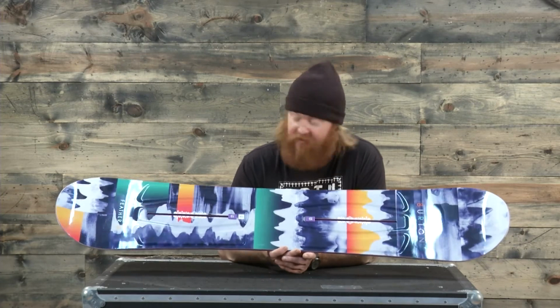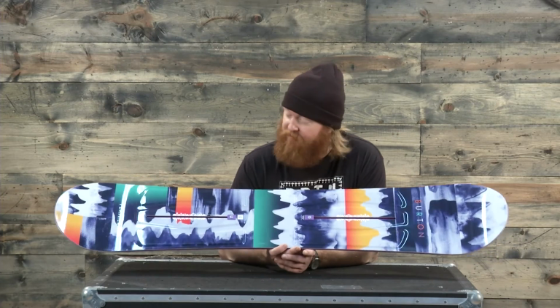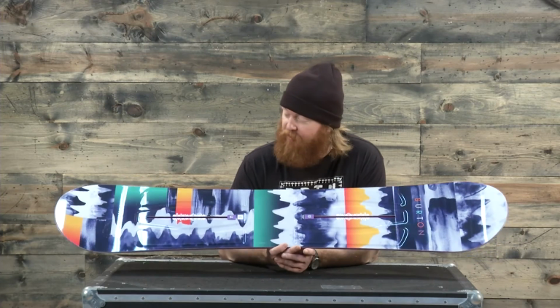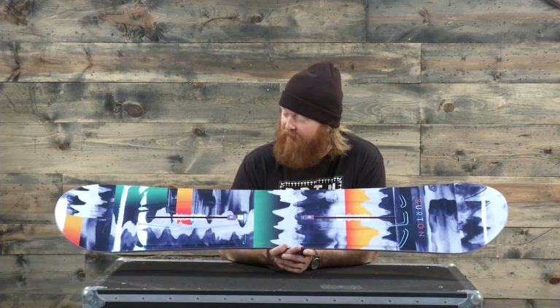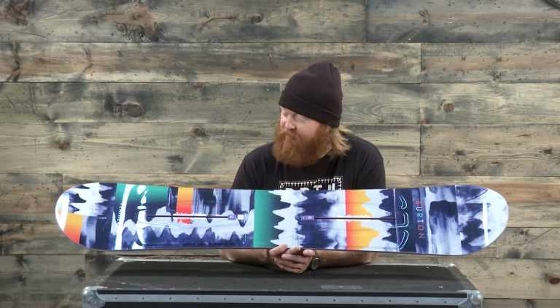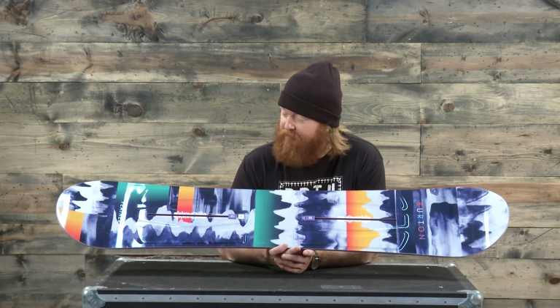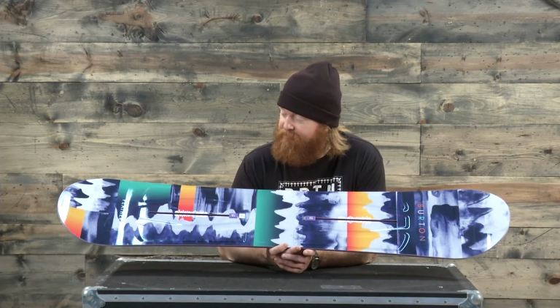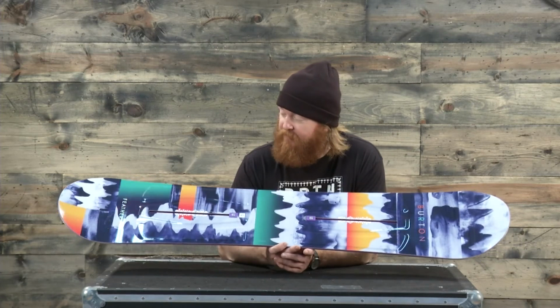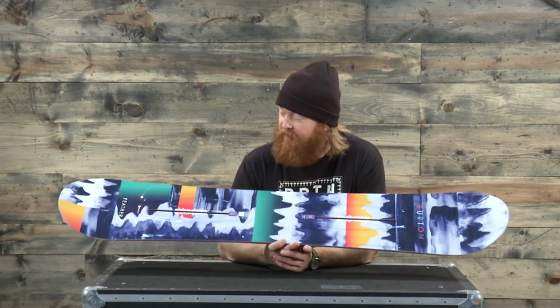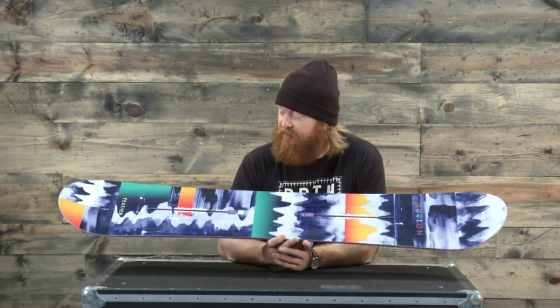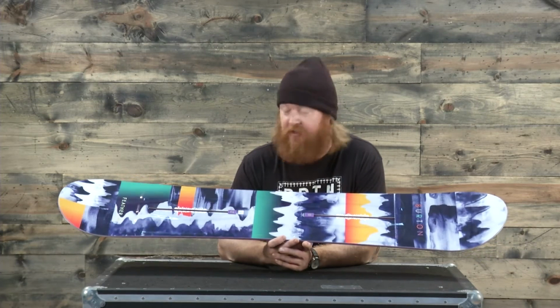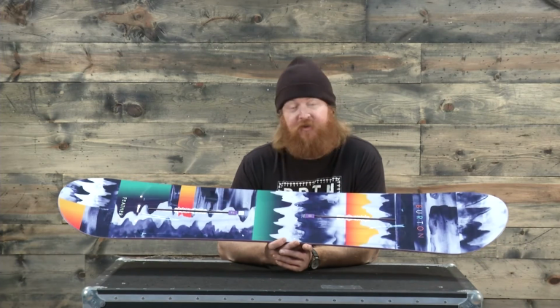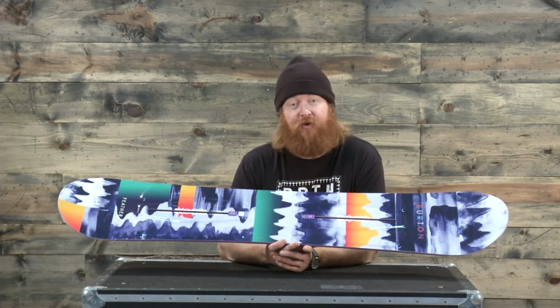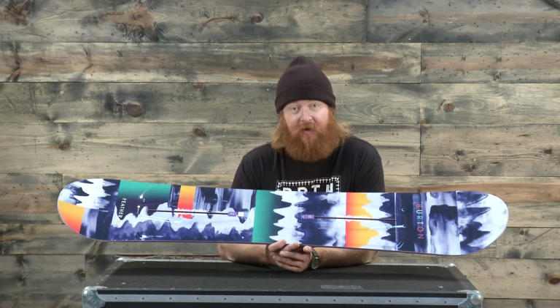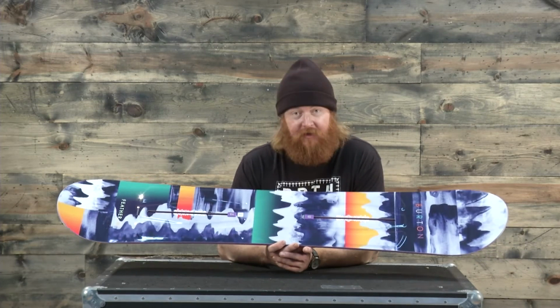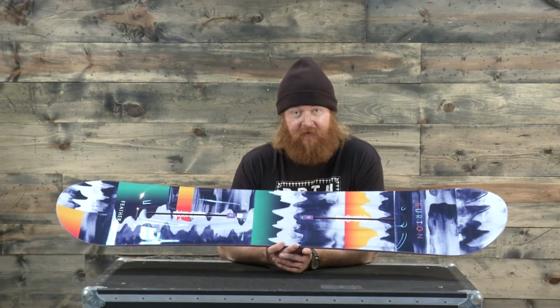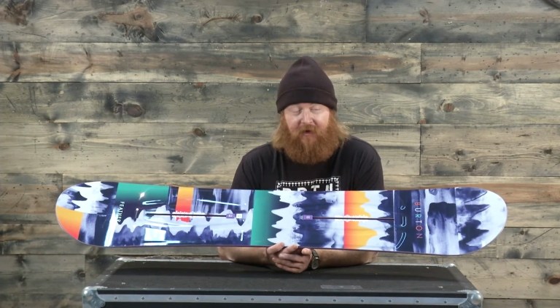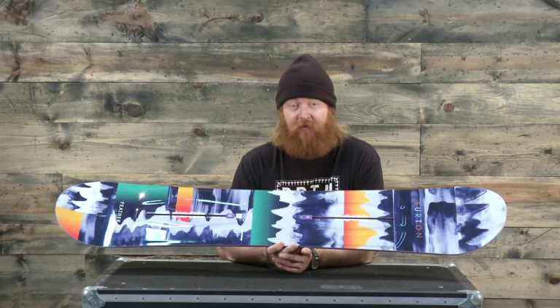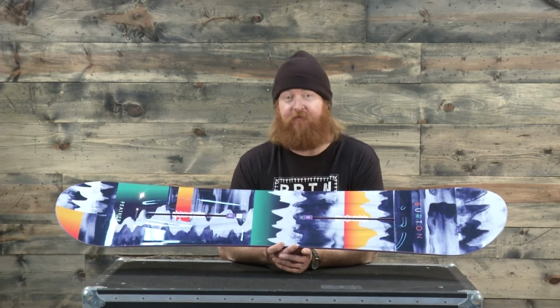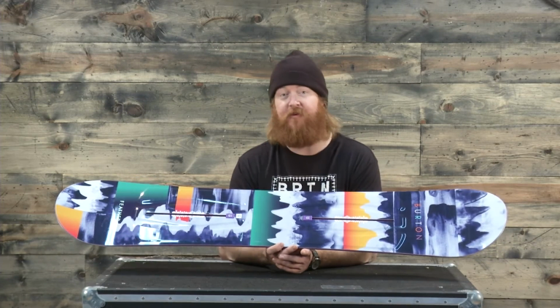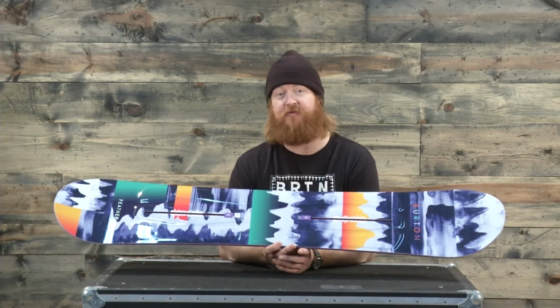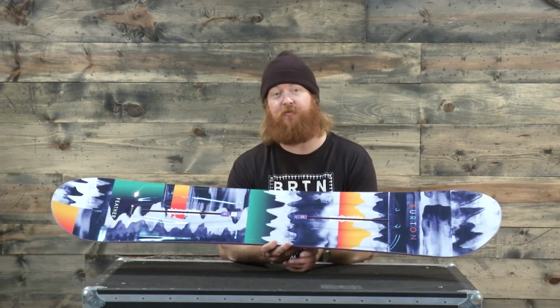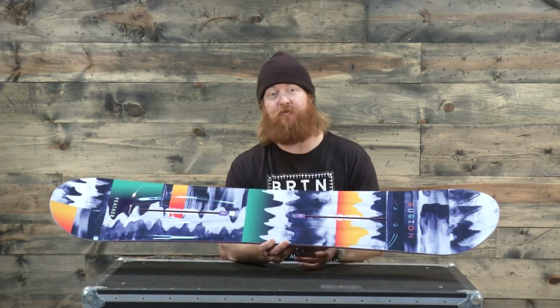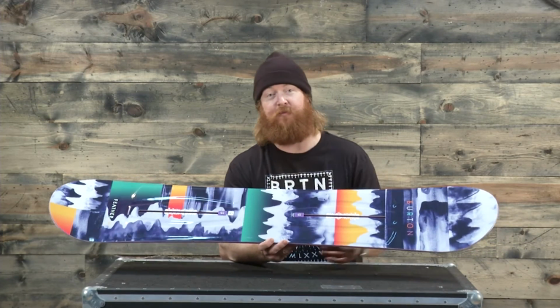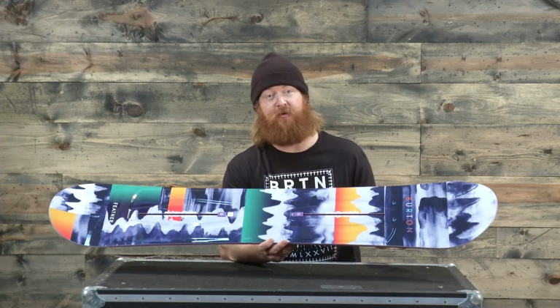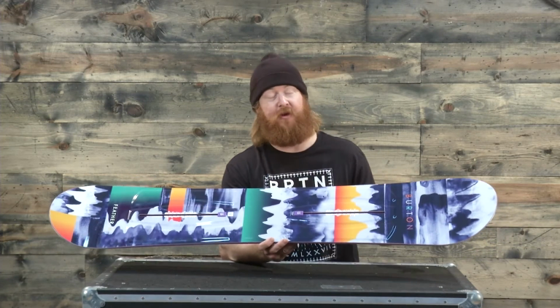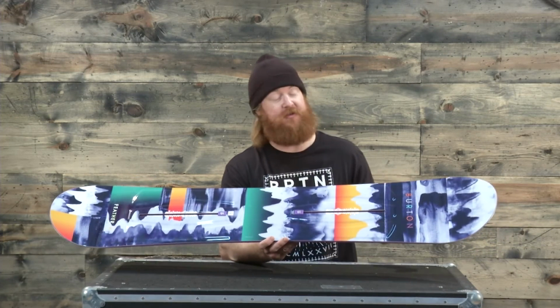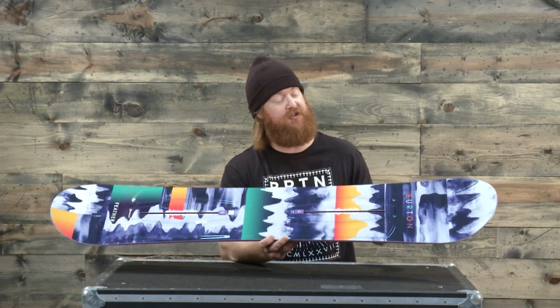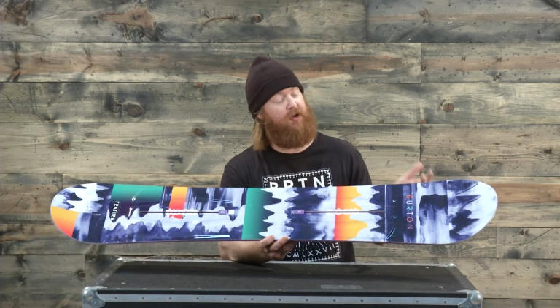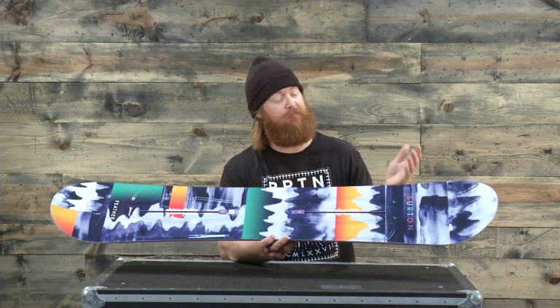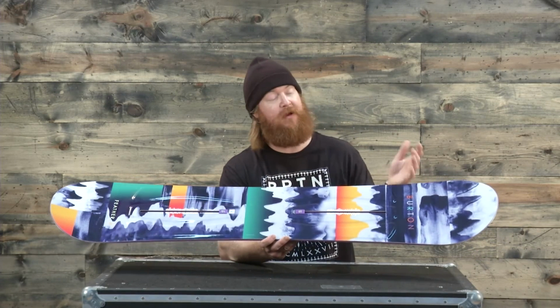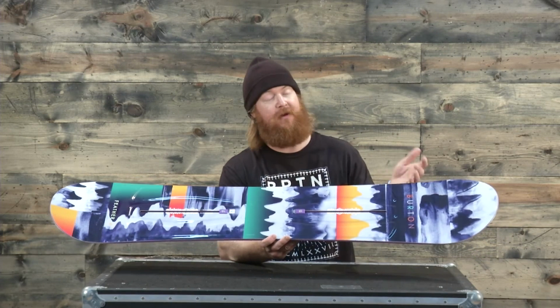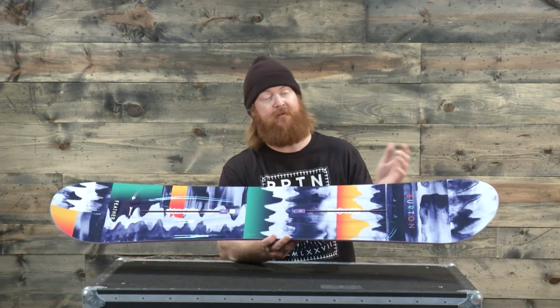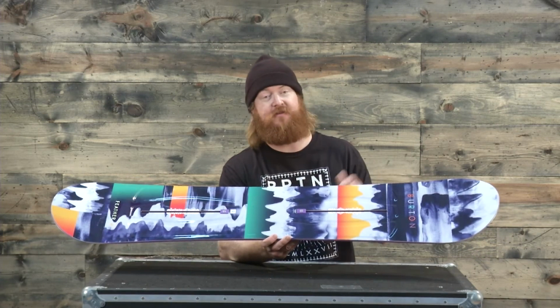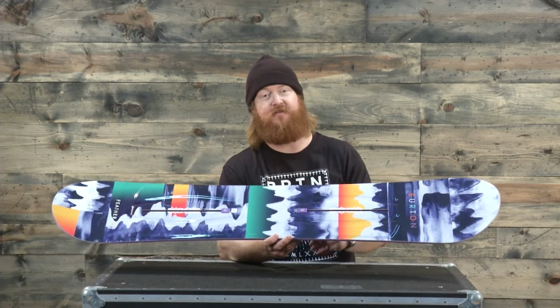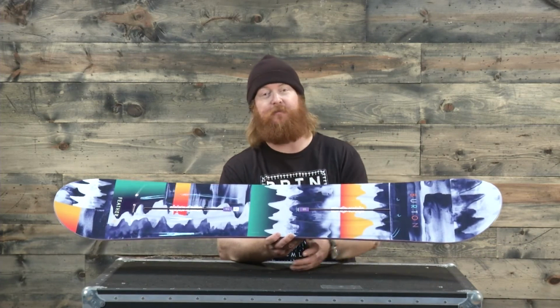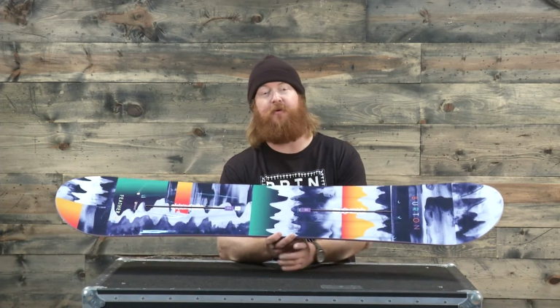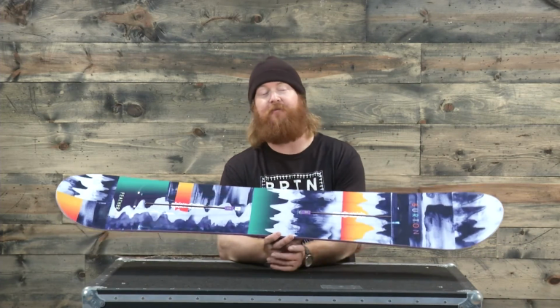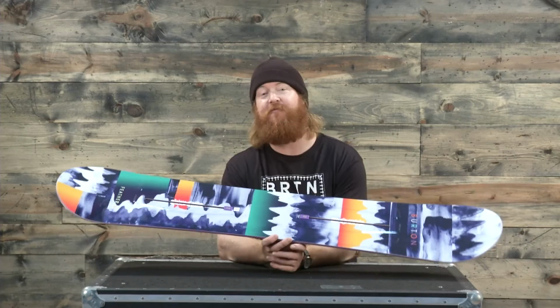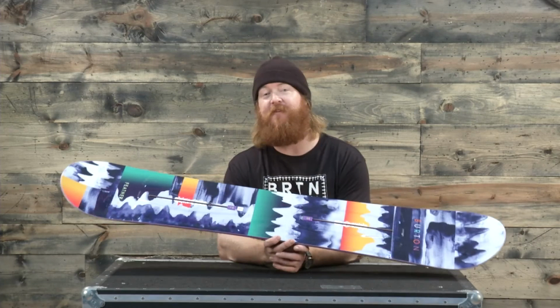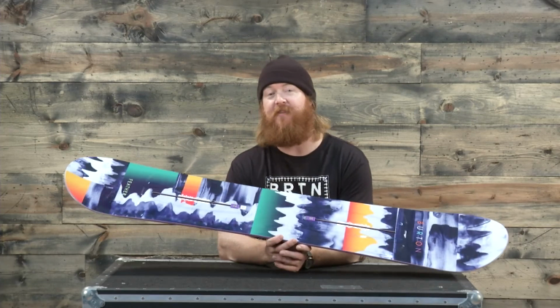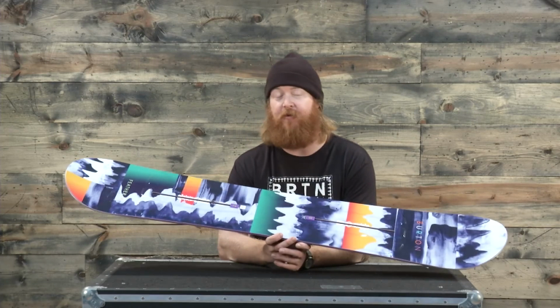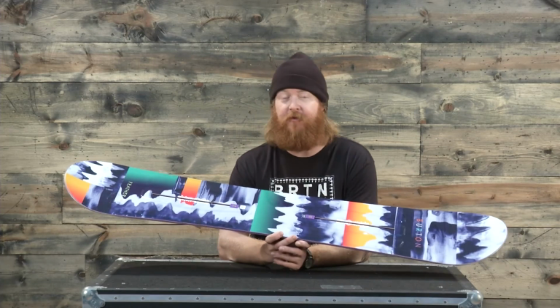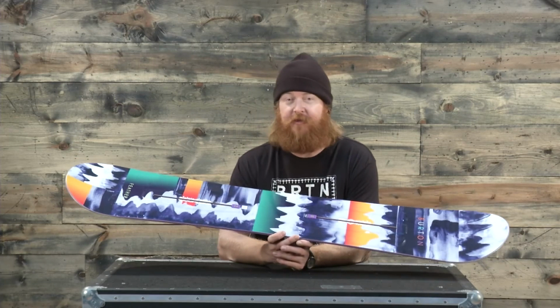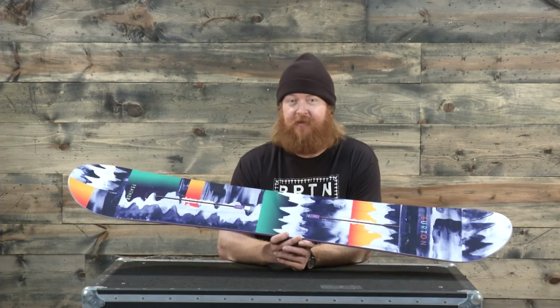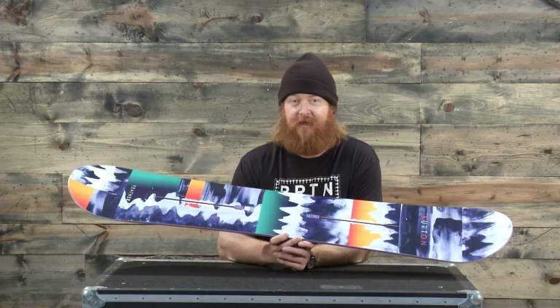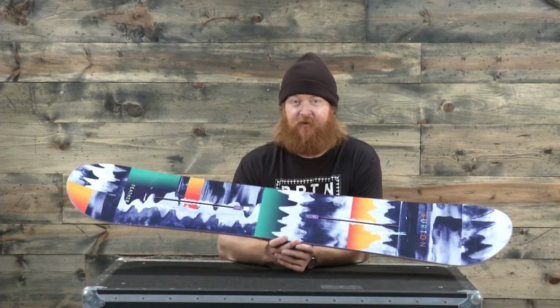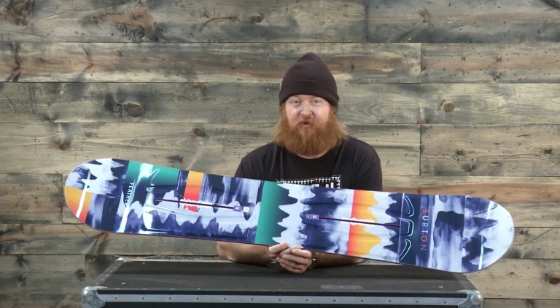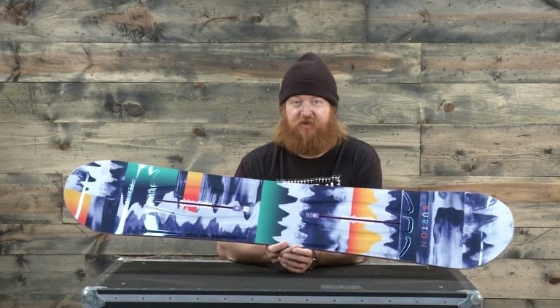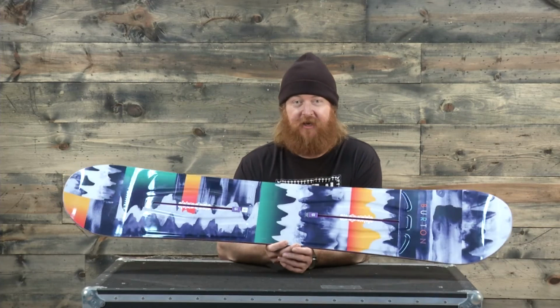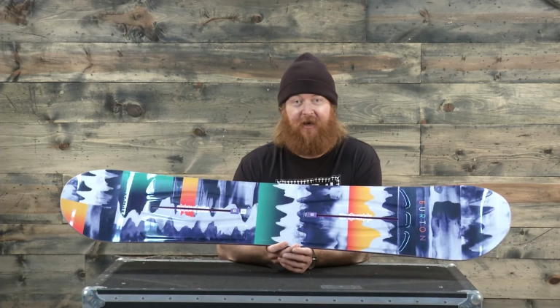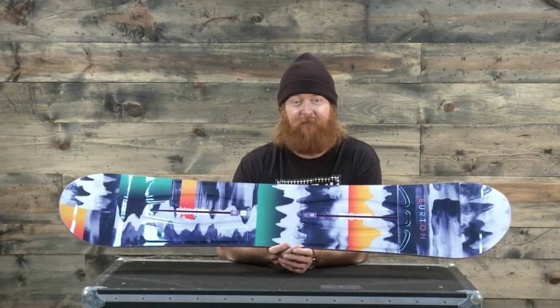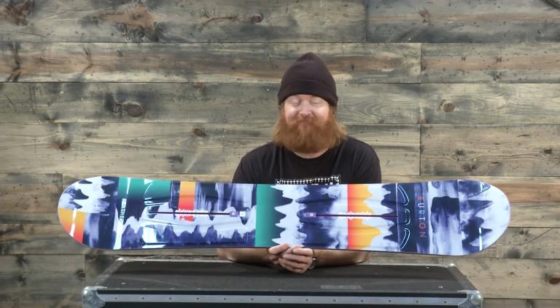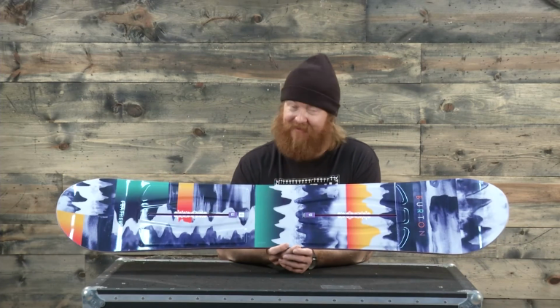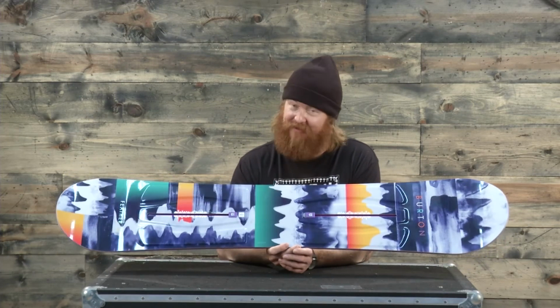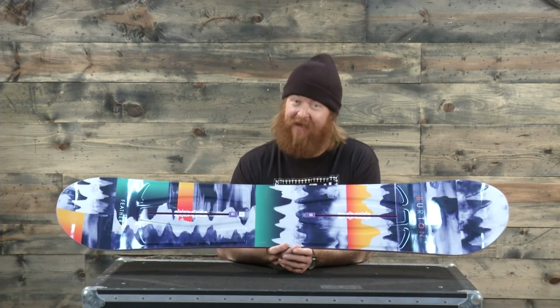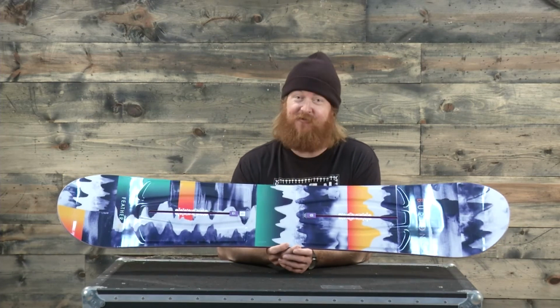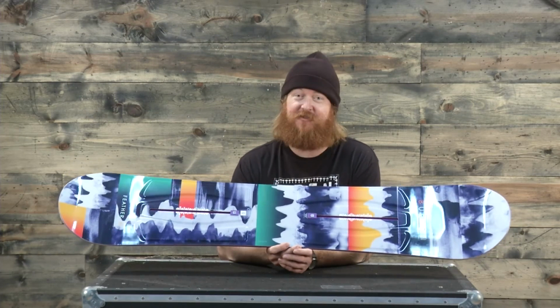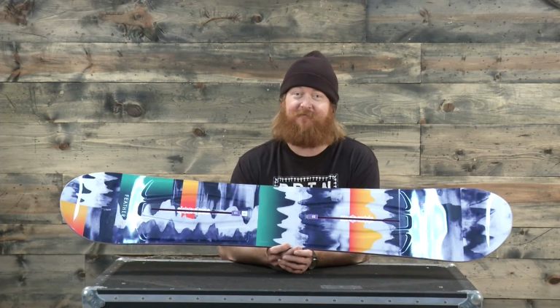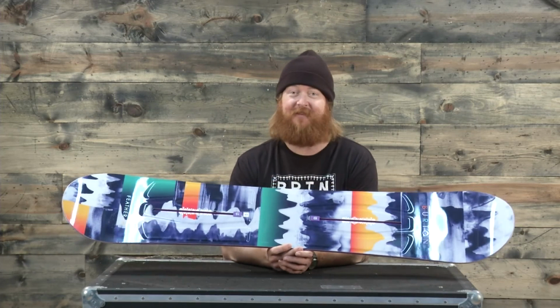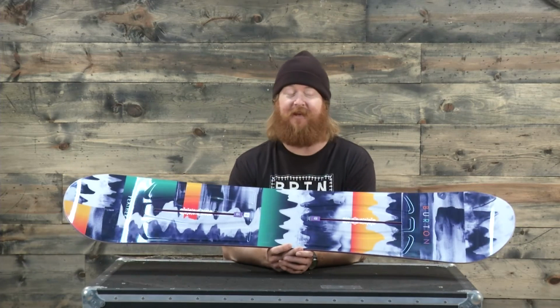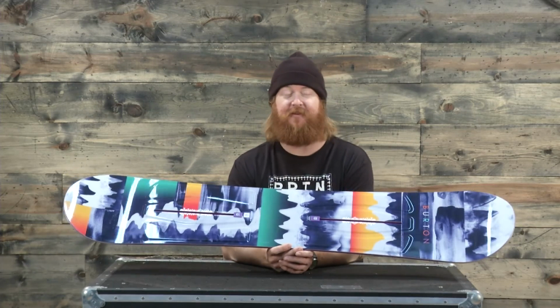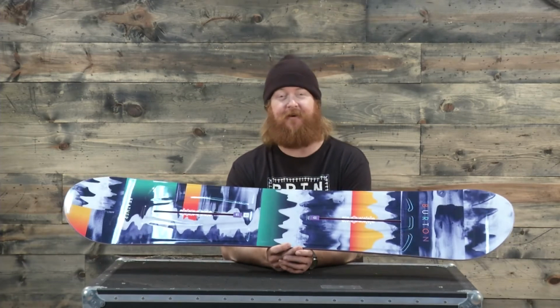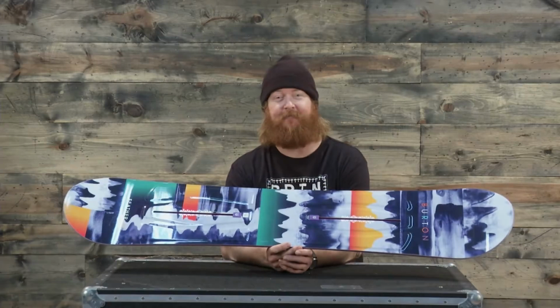I love the graphic and you're going to love how it feels when you put it on snow. This is the Burton Feather and you can check it out at thehouse.com.